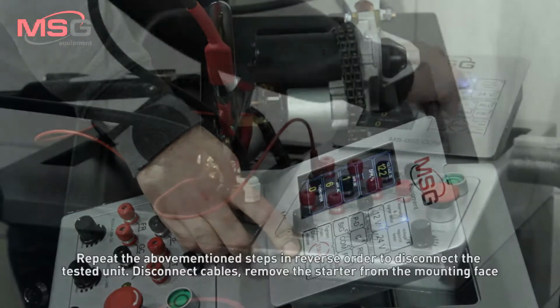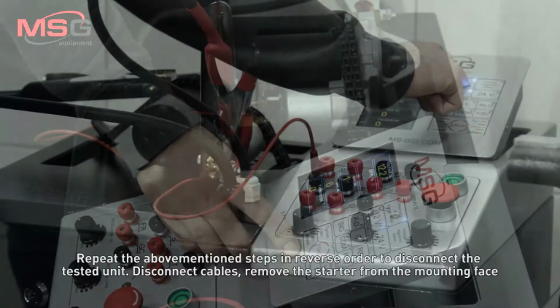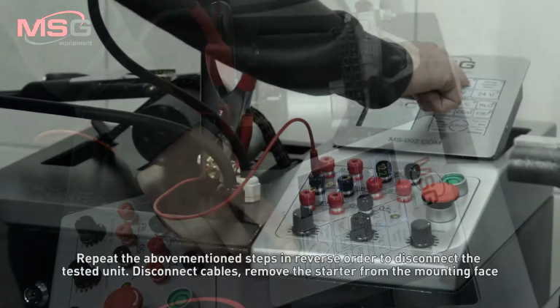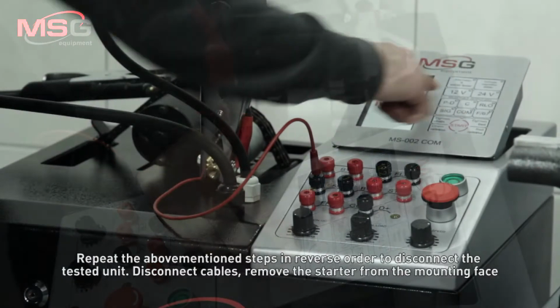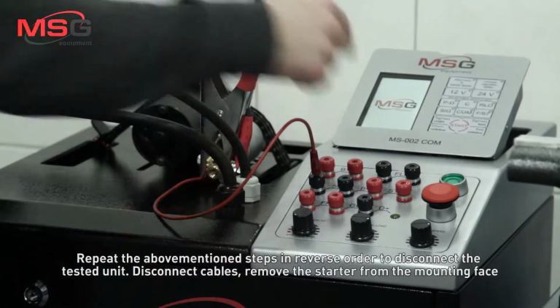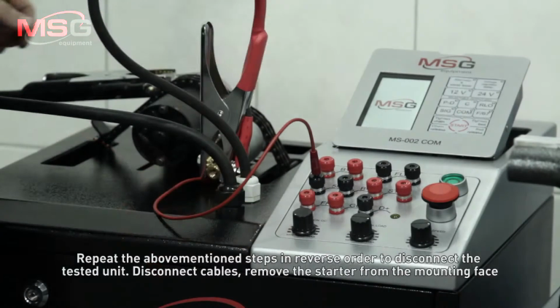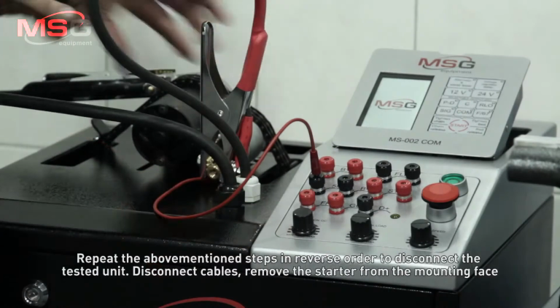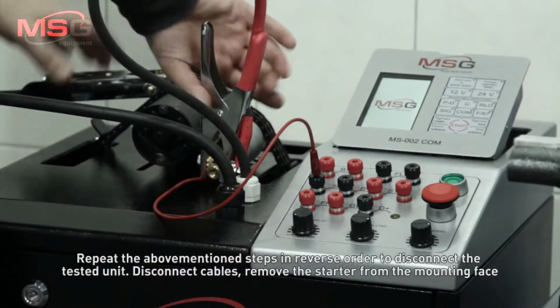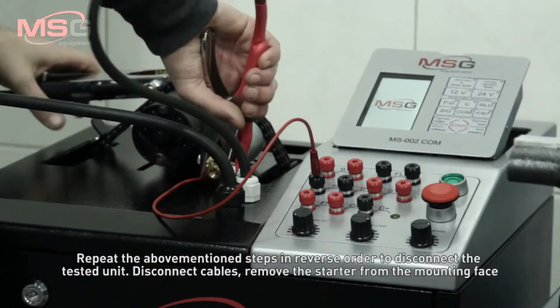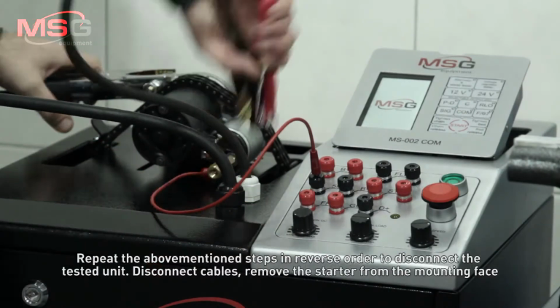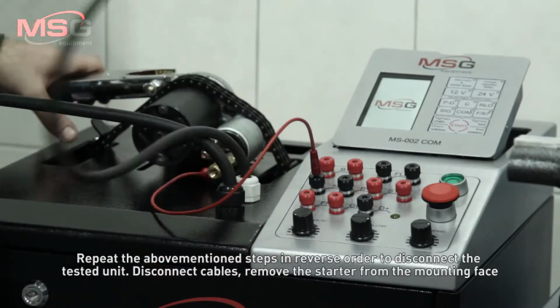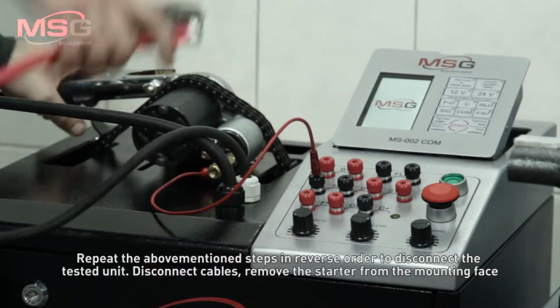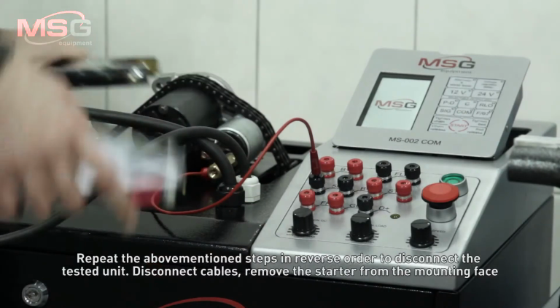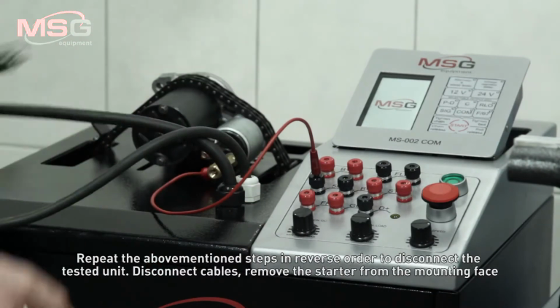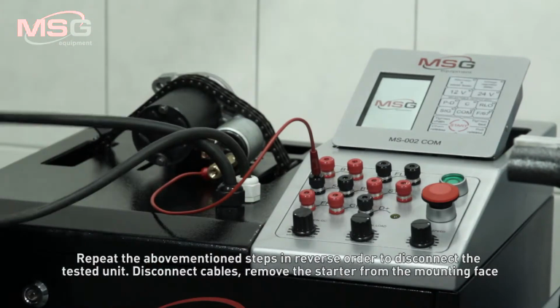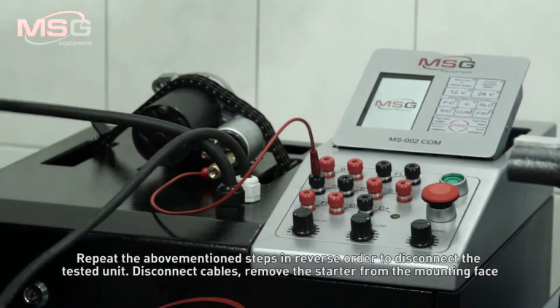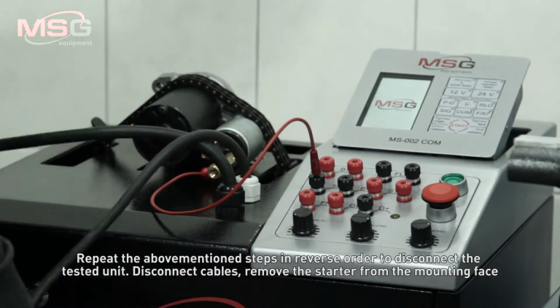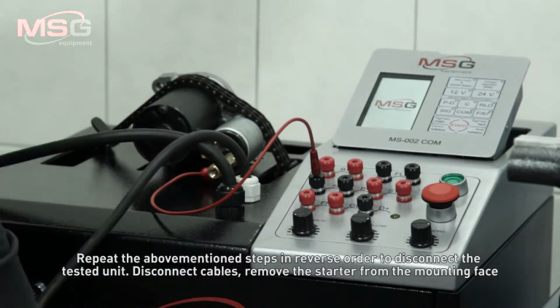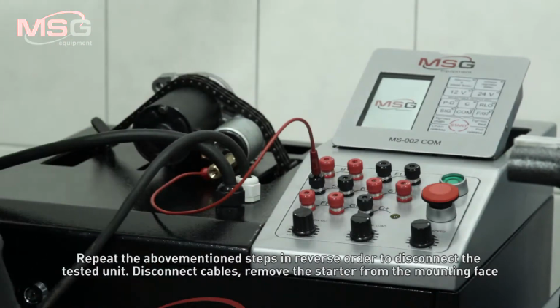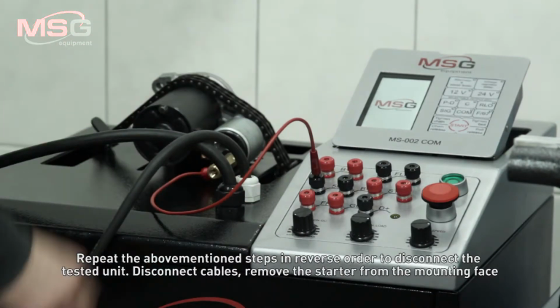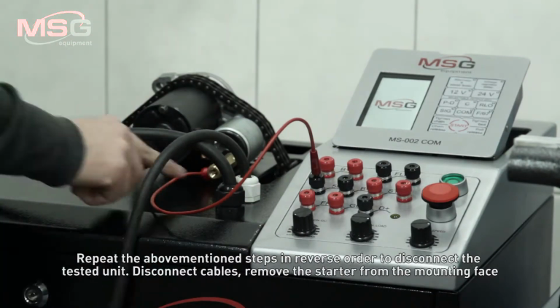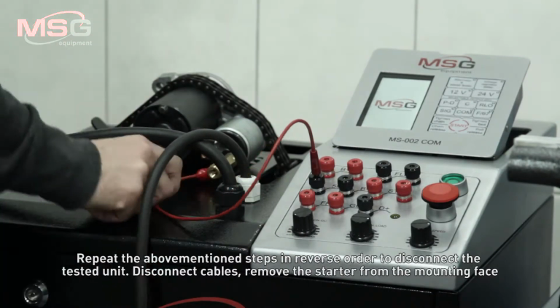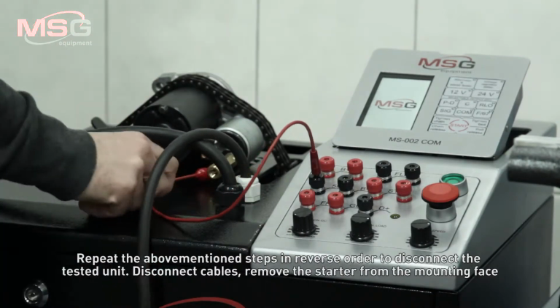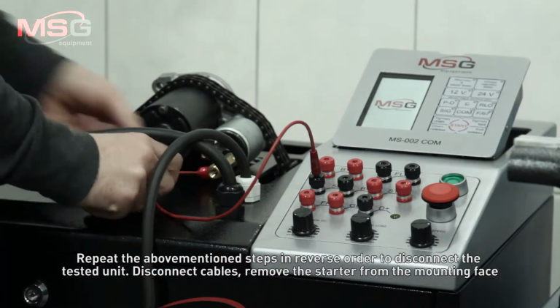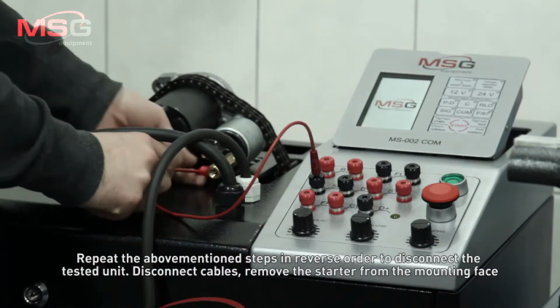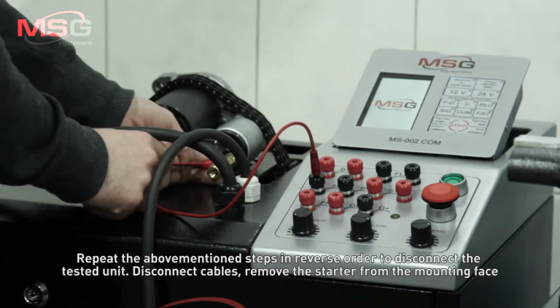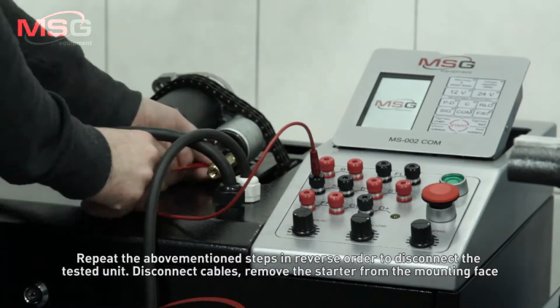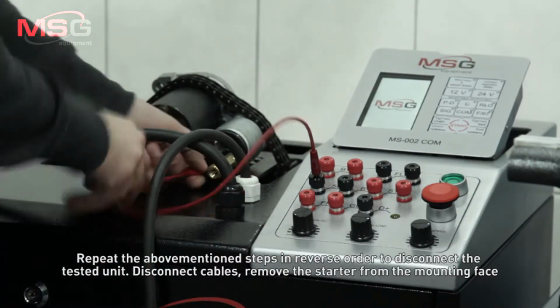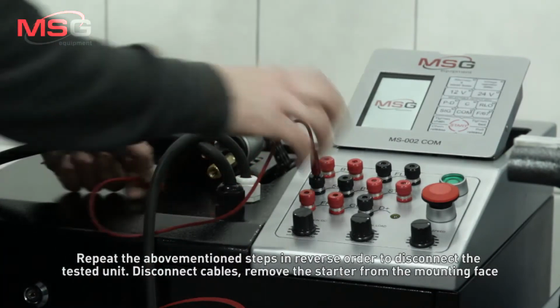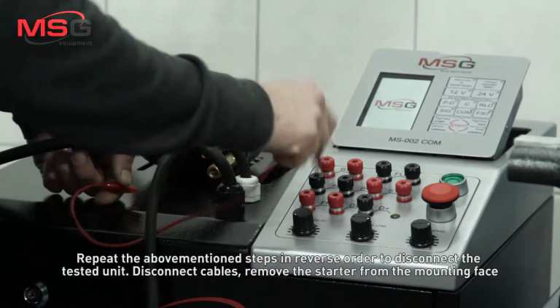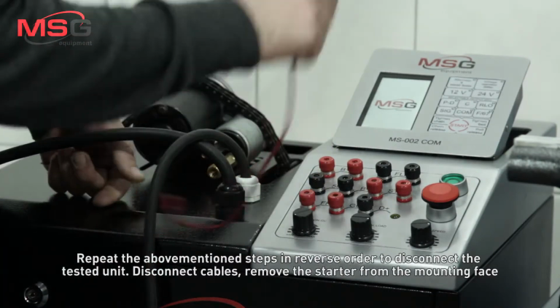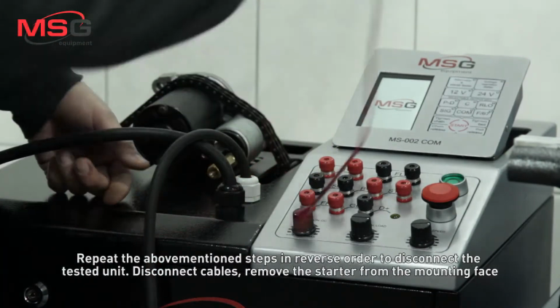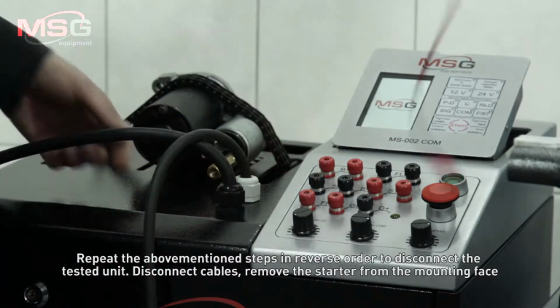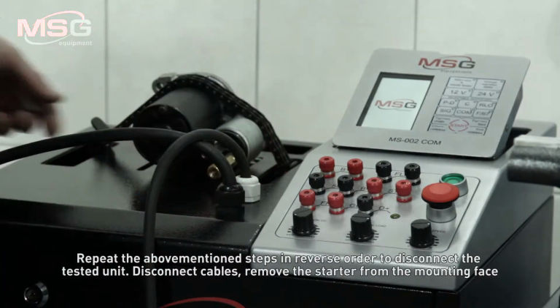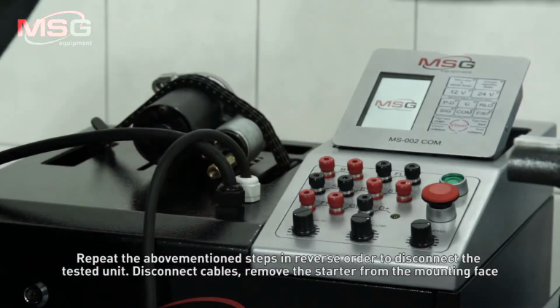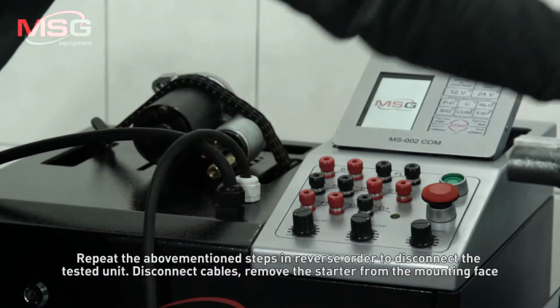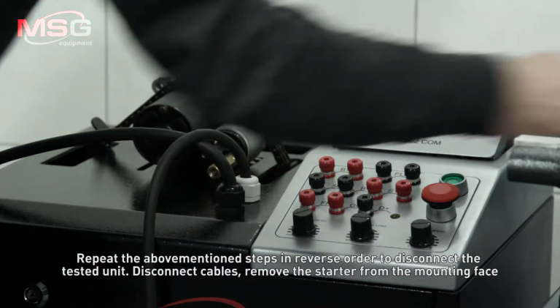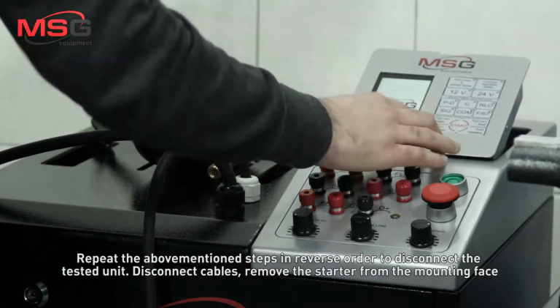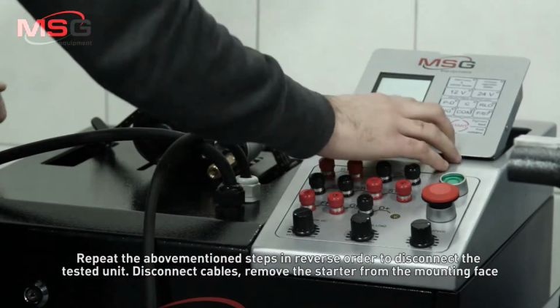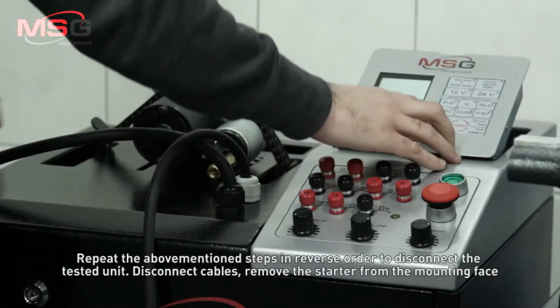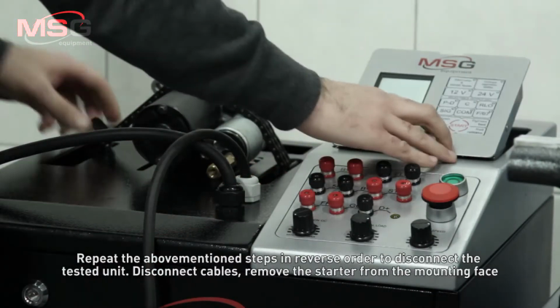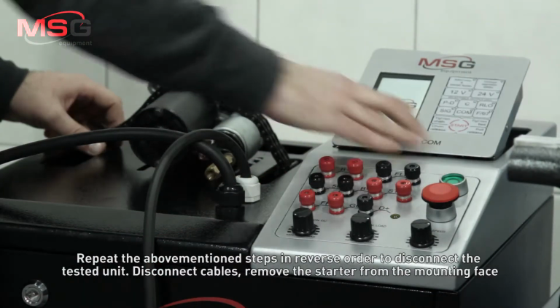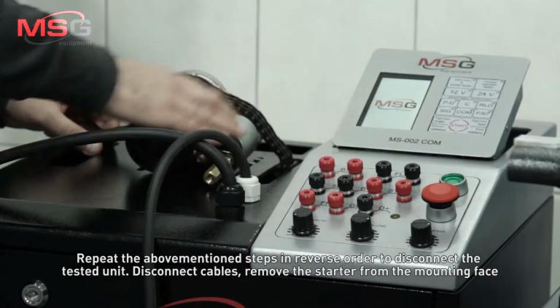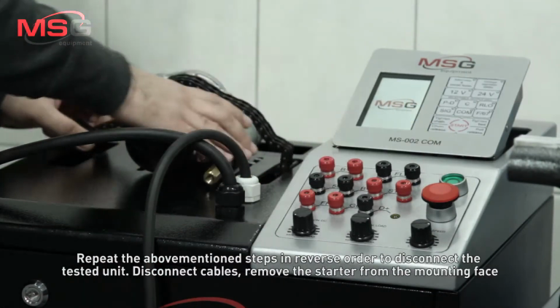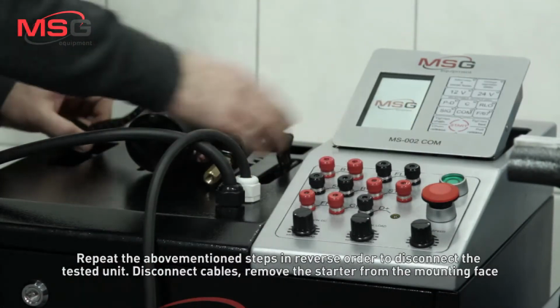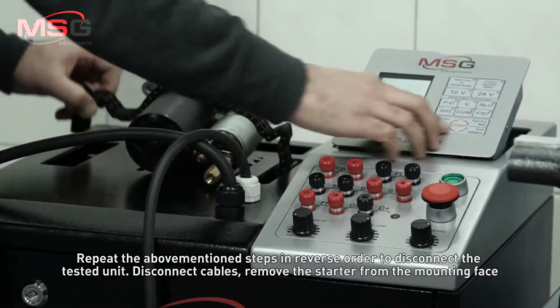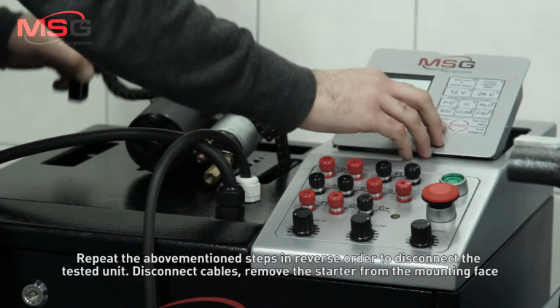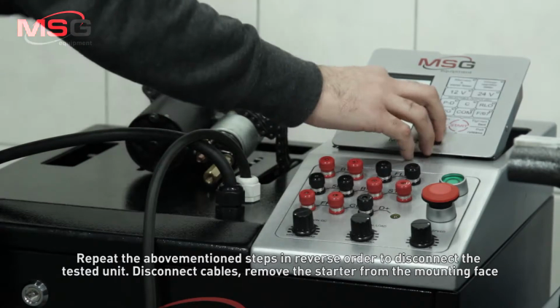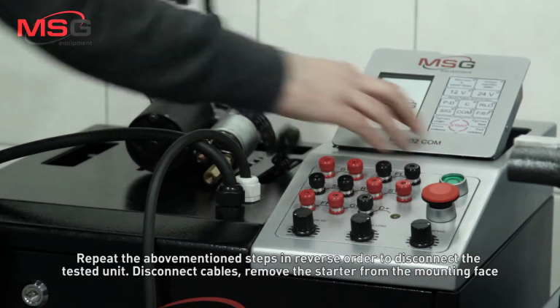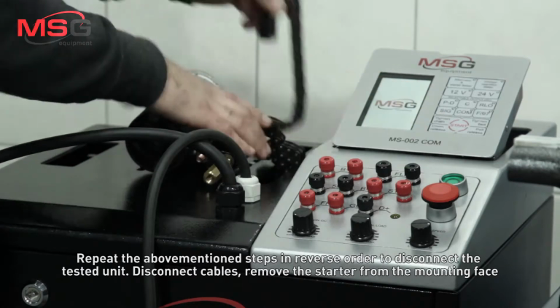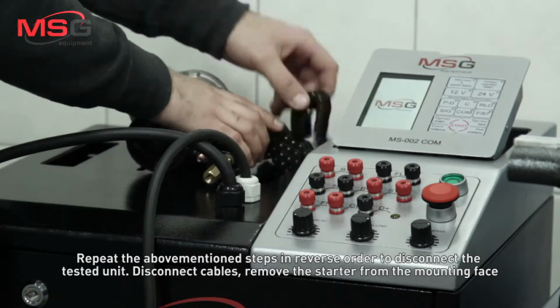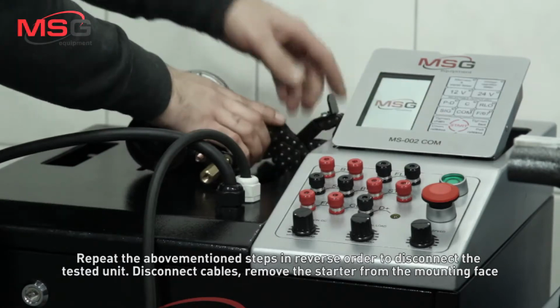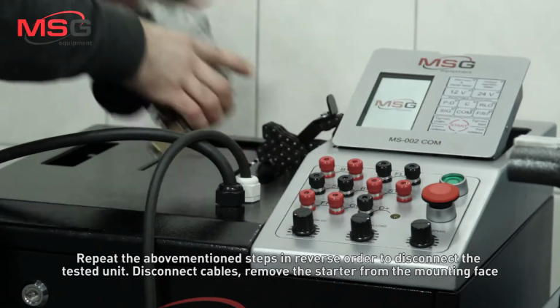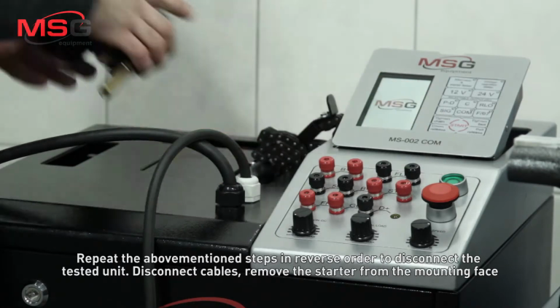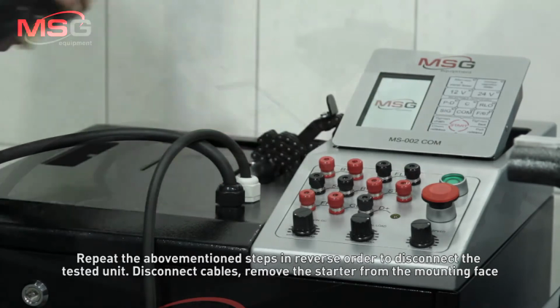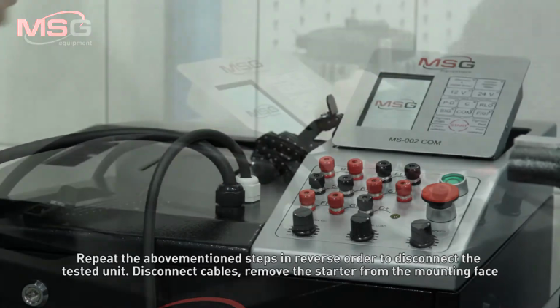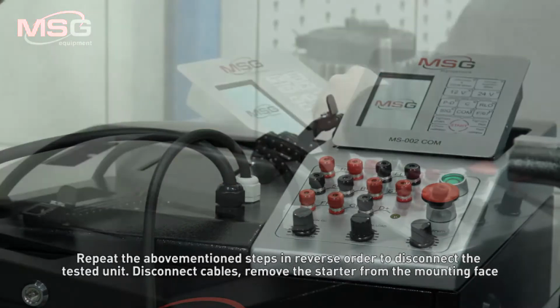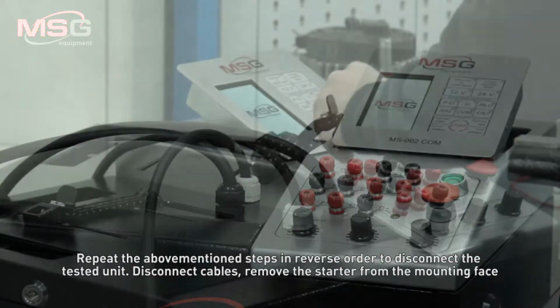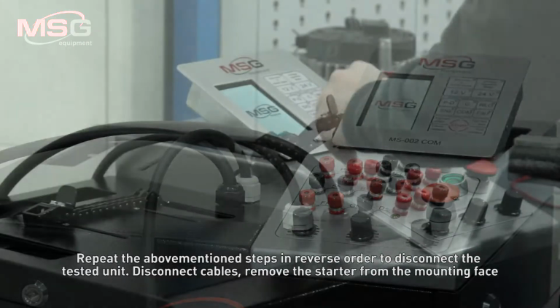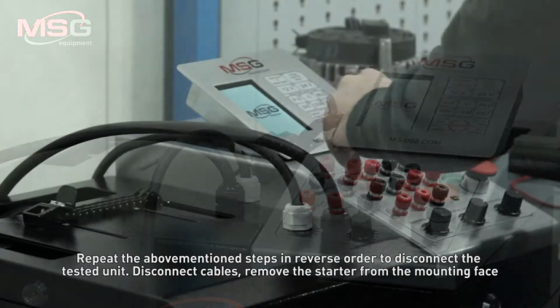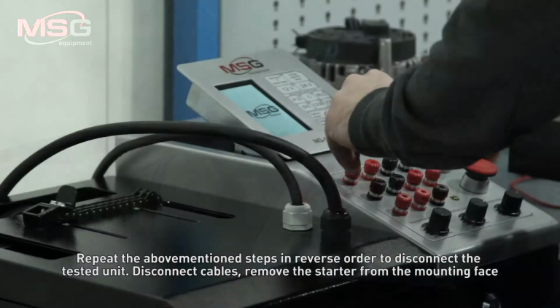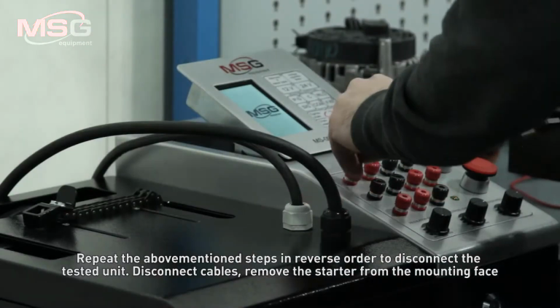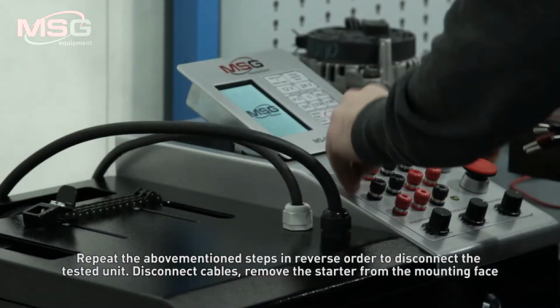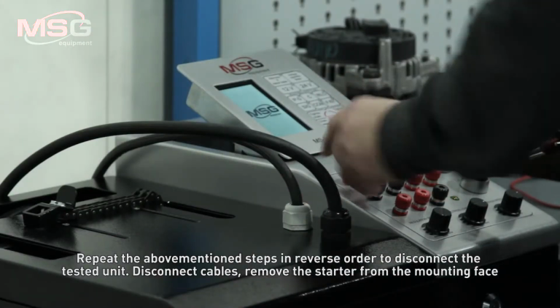Repeat the above mentioned steps in reverse order to disconnect the tested unit. Disconnect cables. Remove the starter from the mounting face.